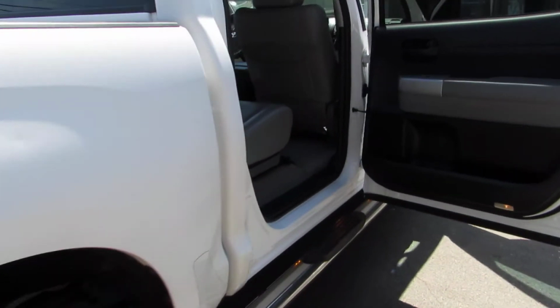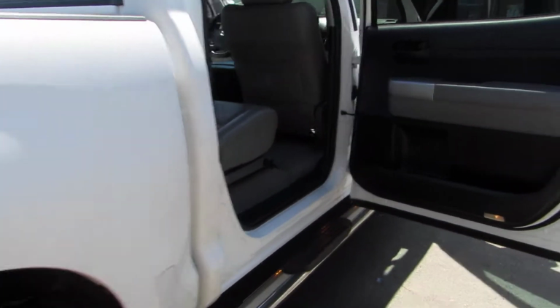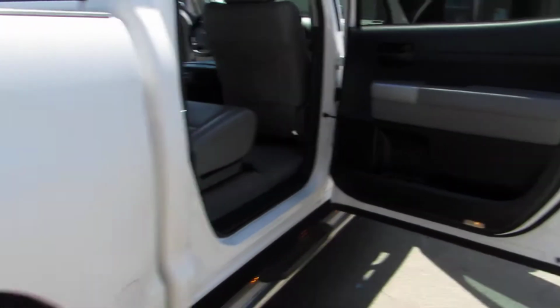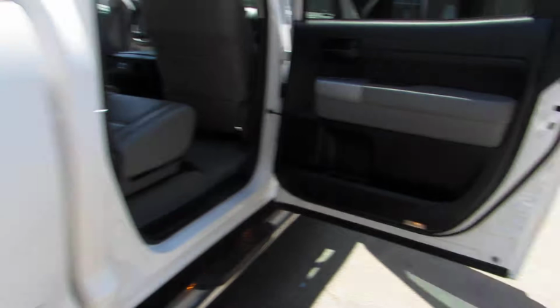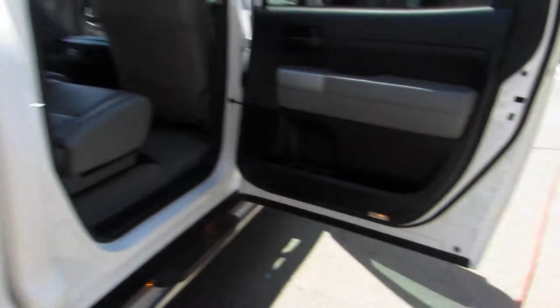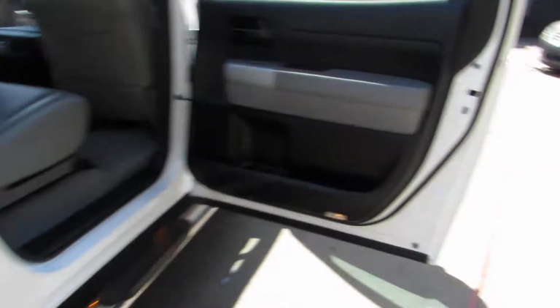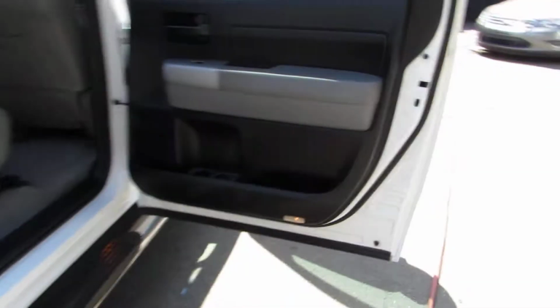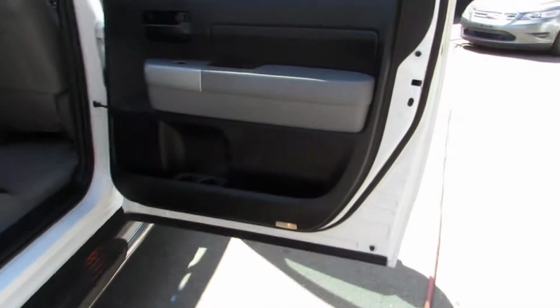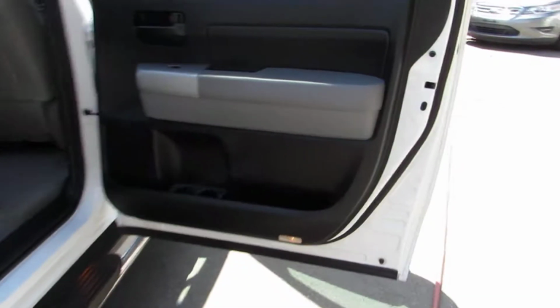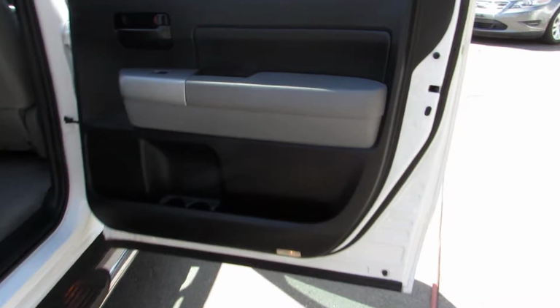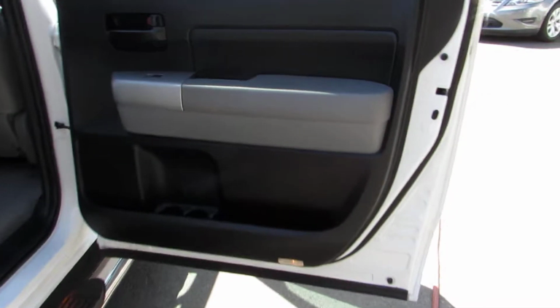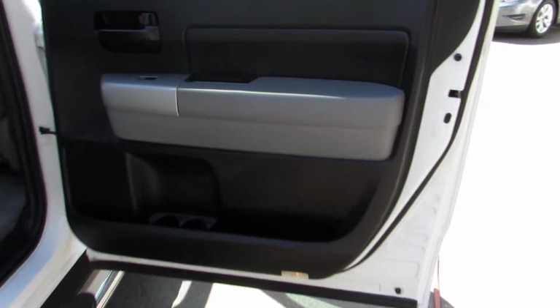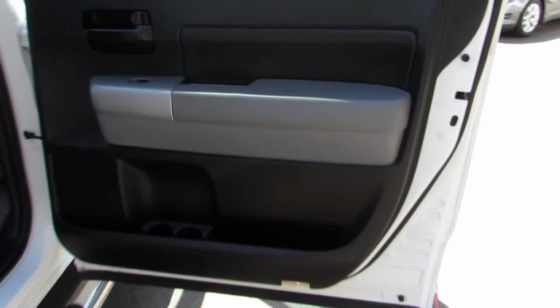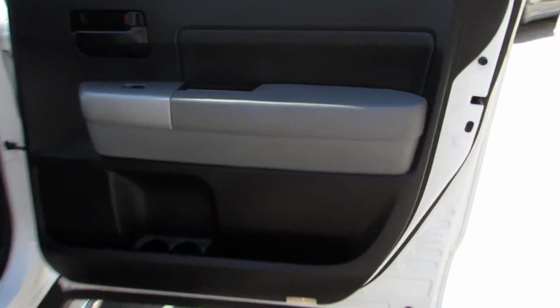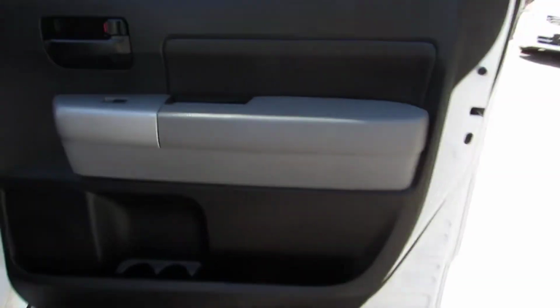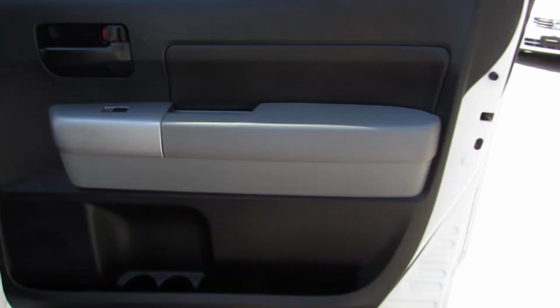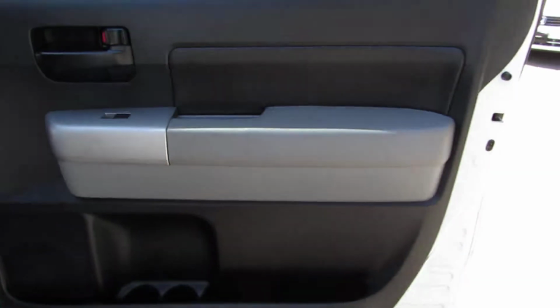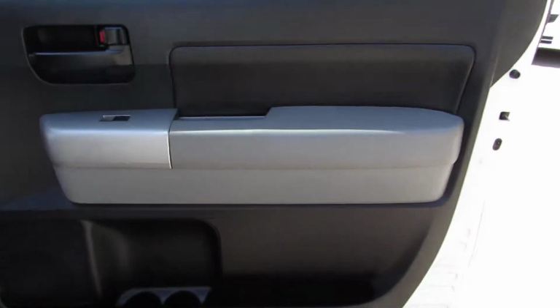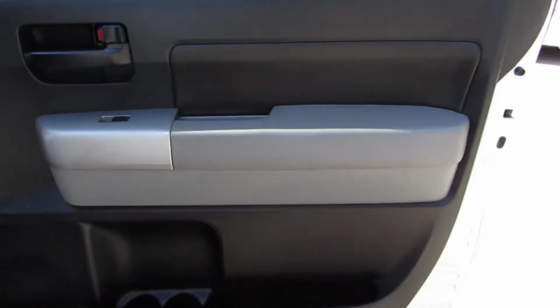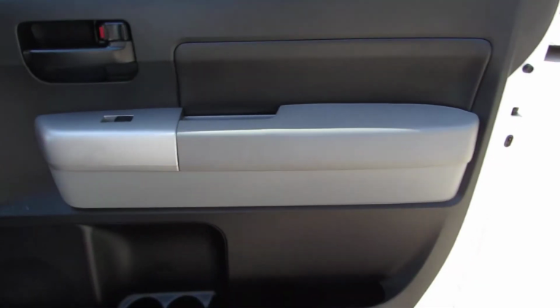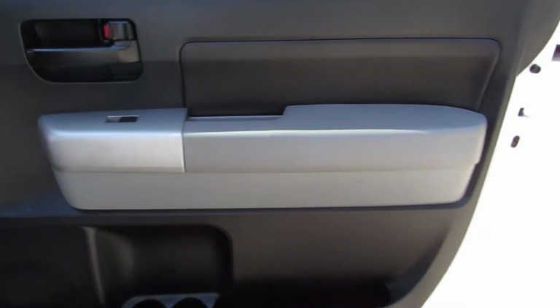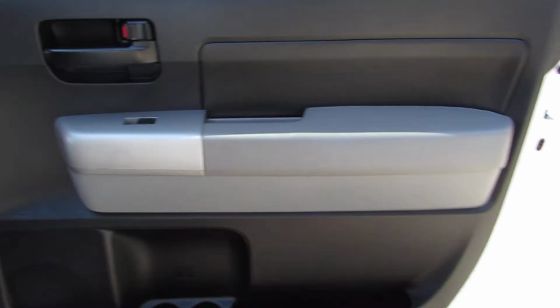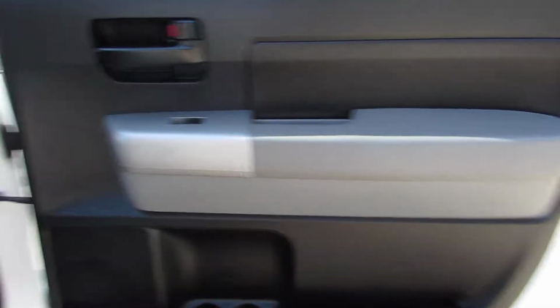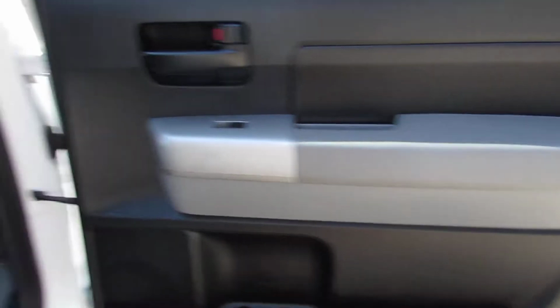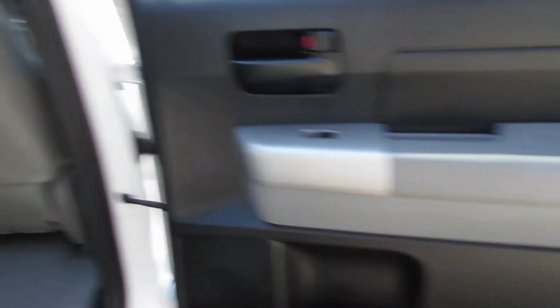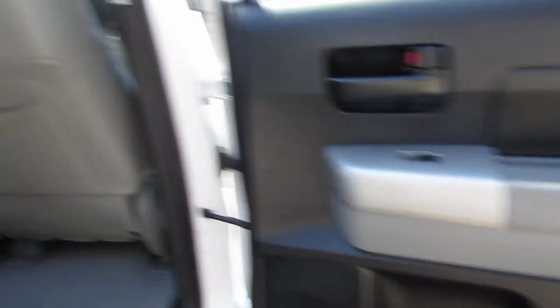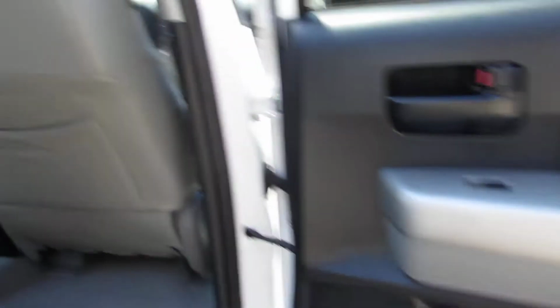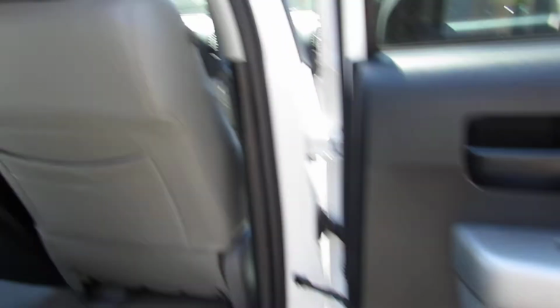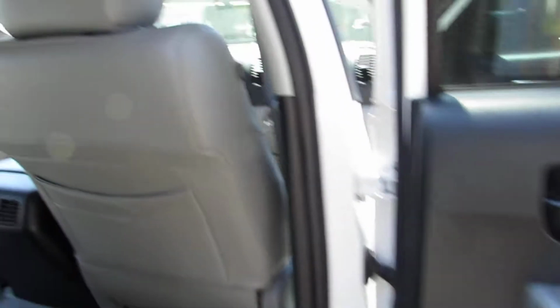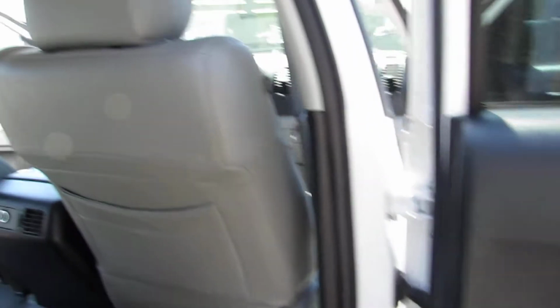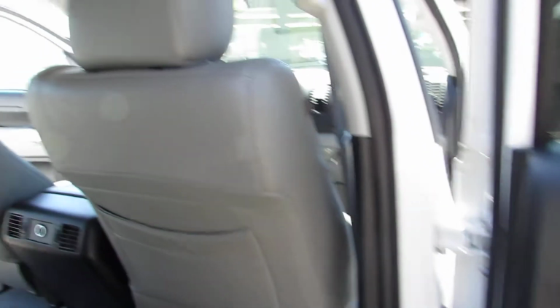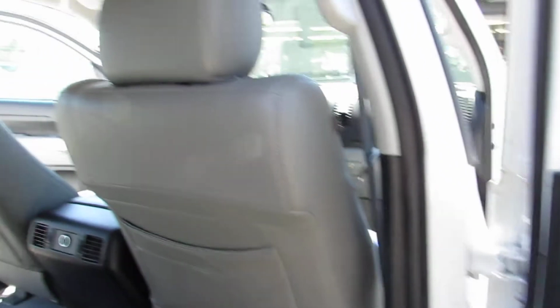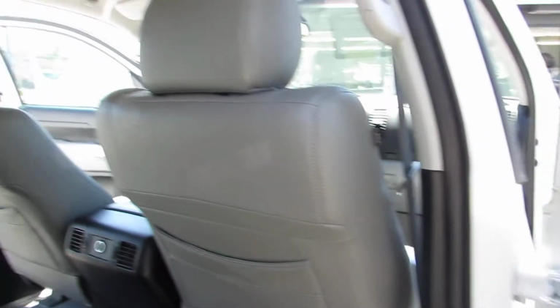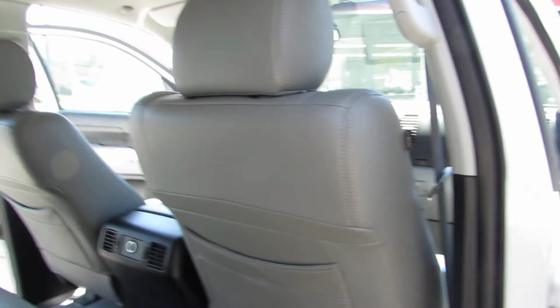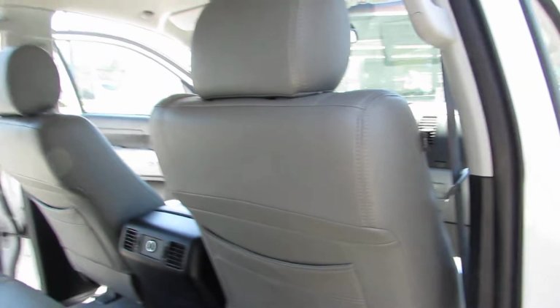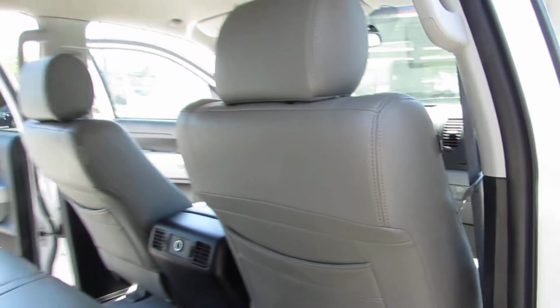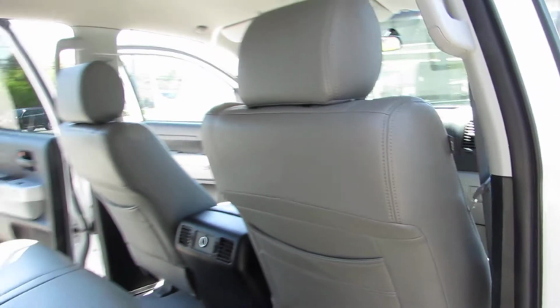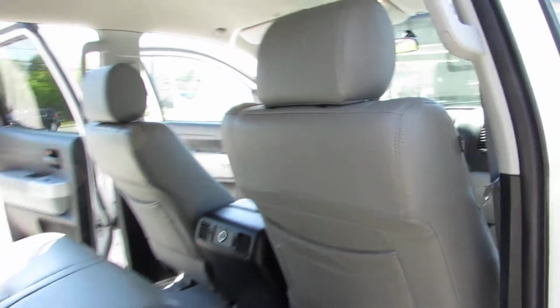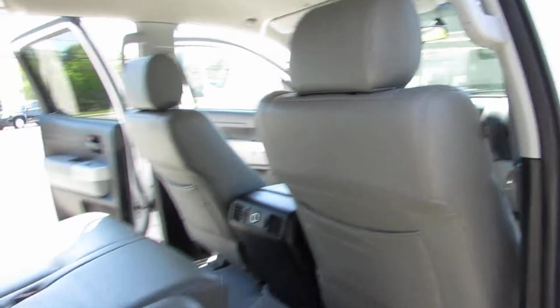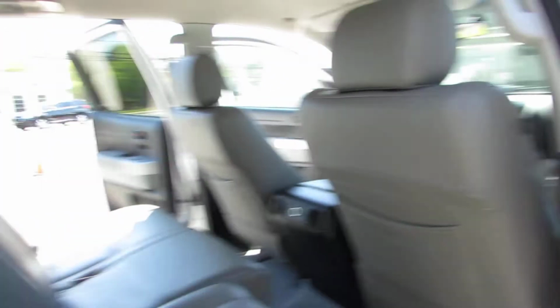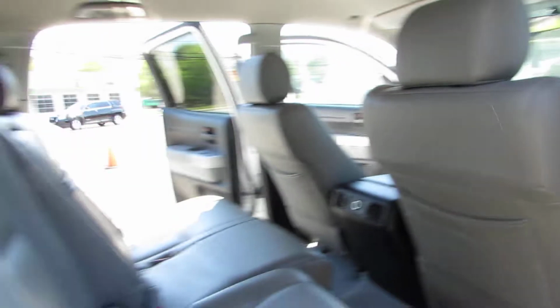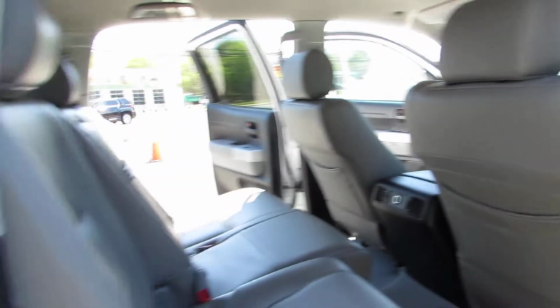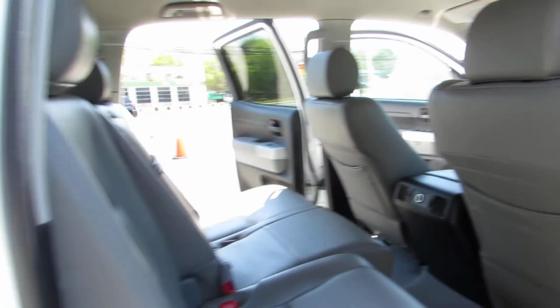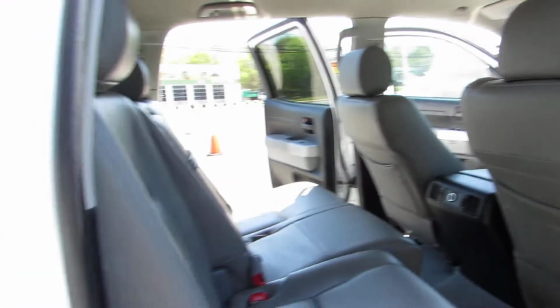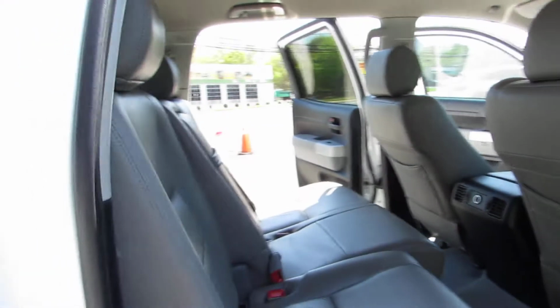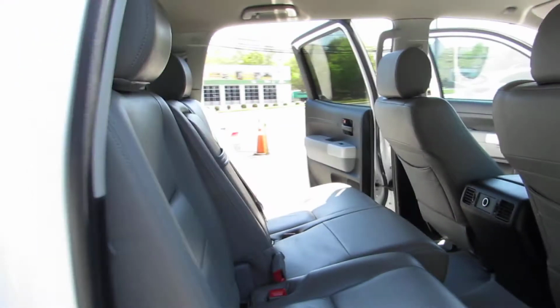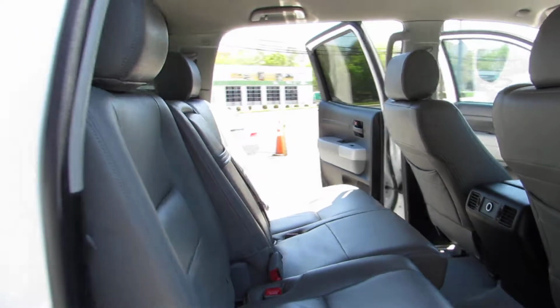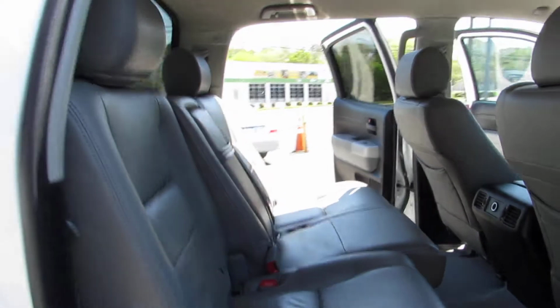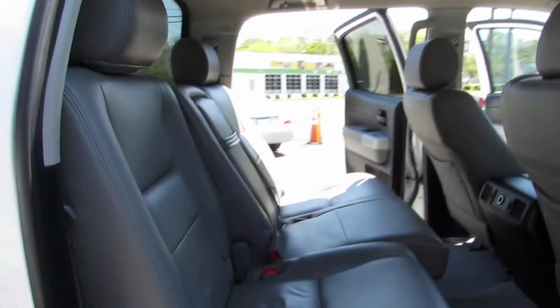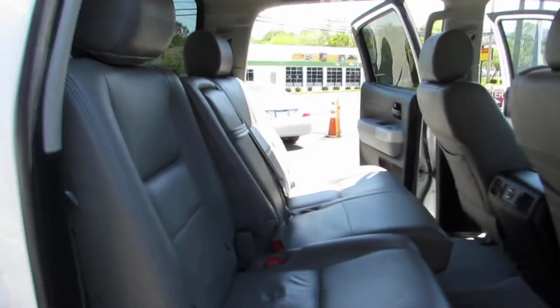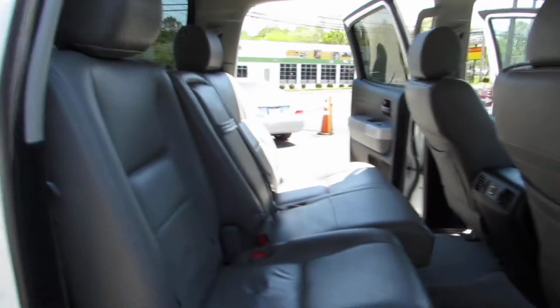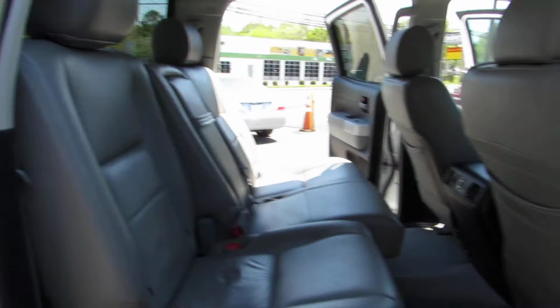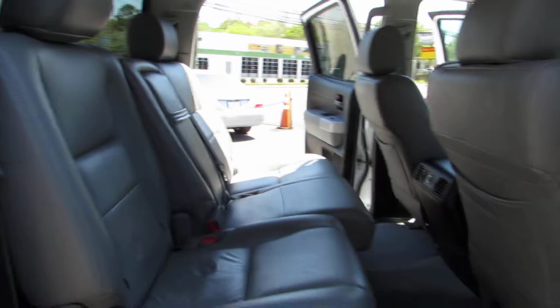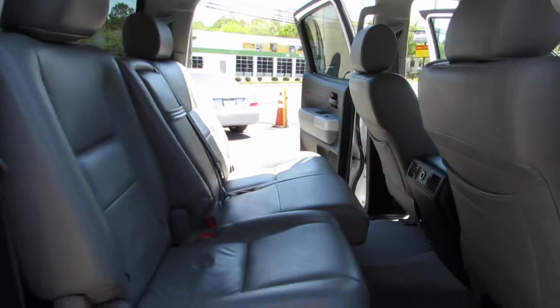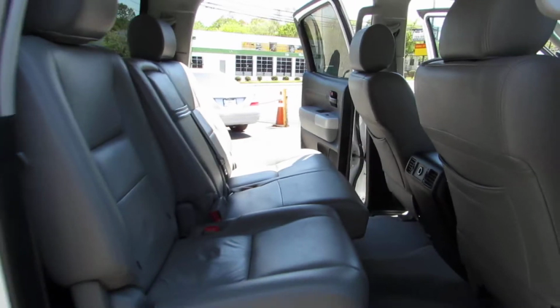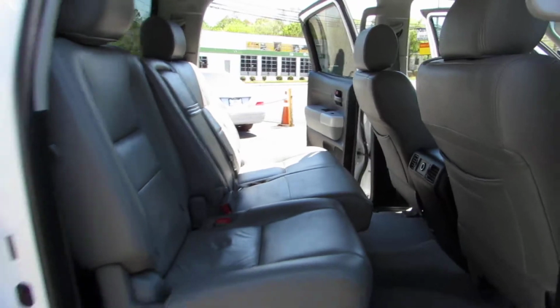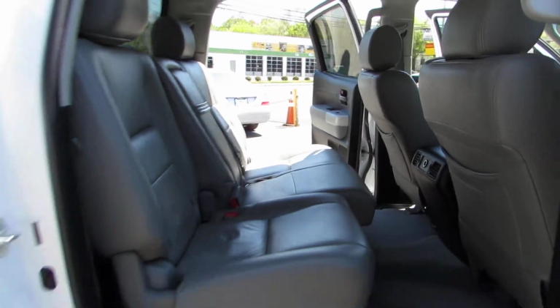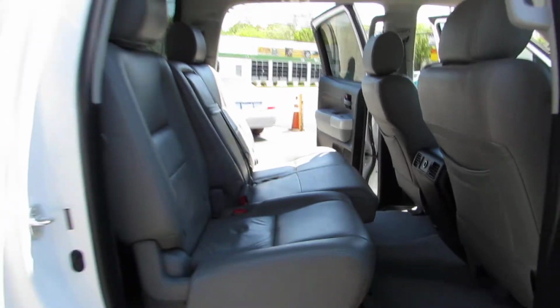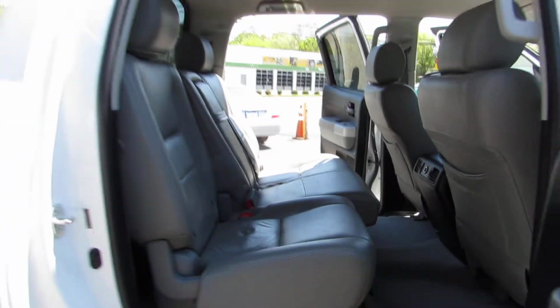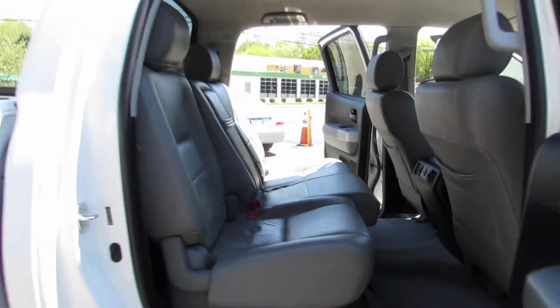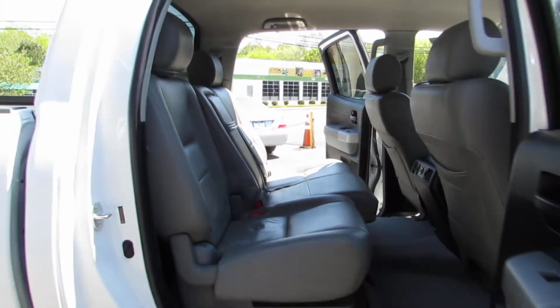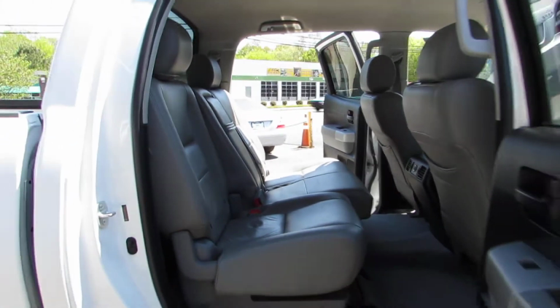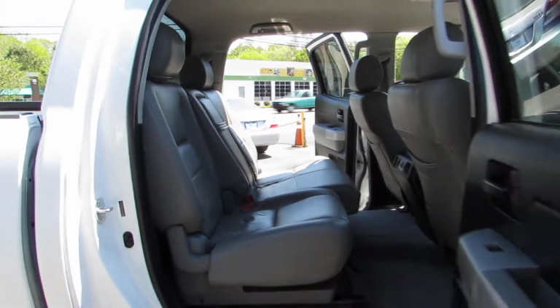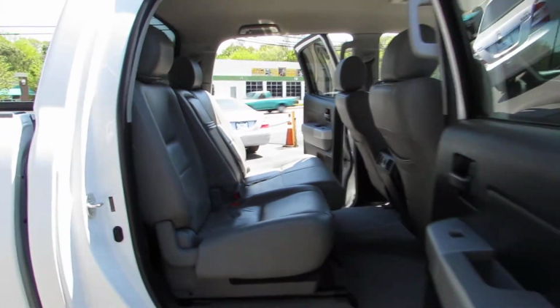Each vehicle here at Auto Selection of Charlotte is certified, so you get an additional 125-point certification inspection.